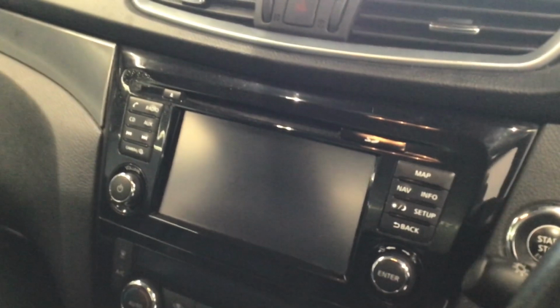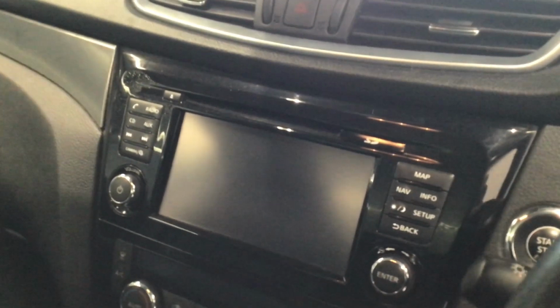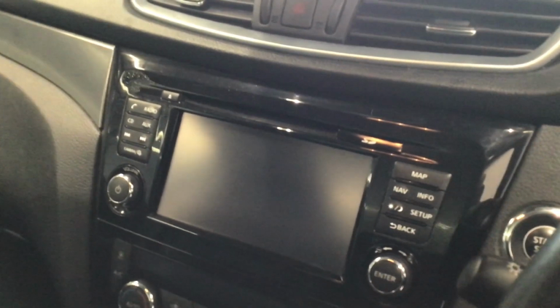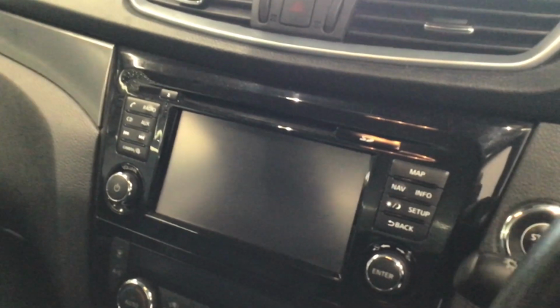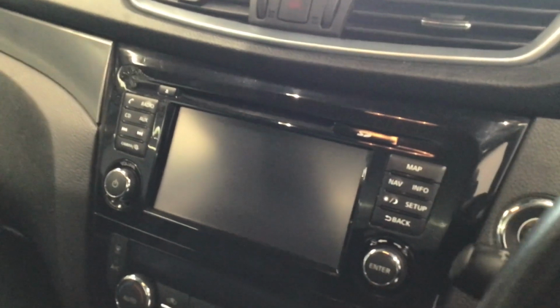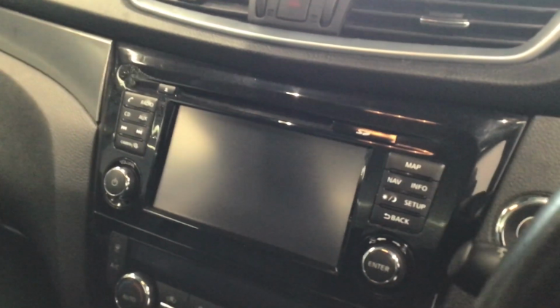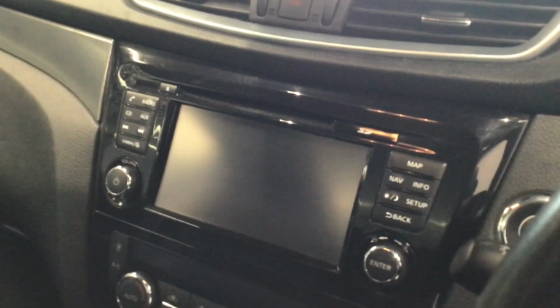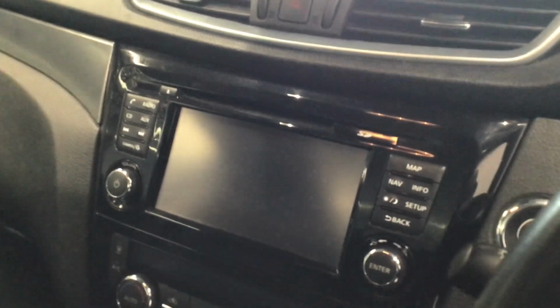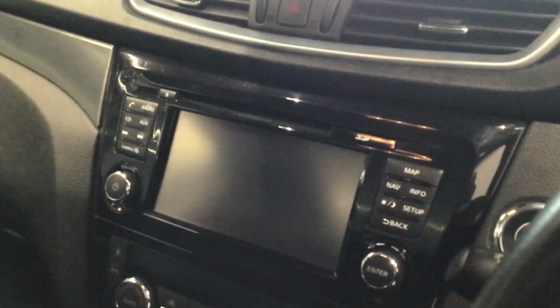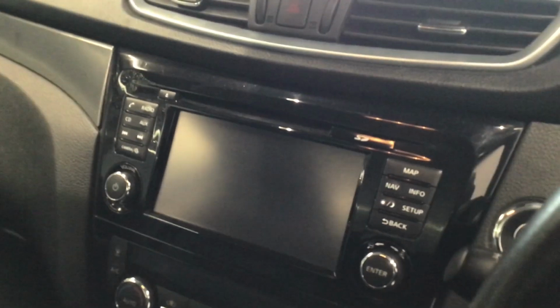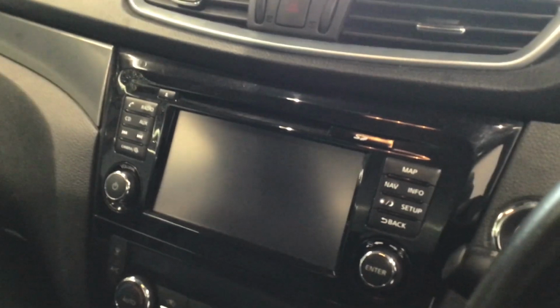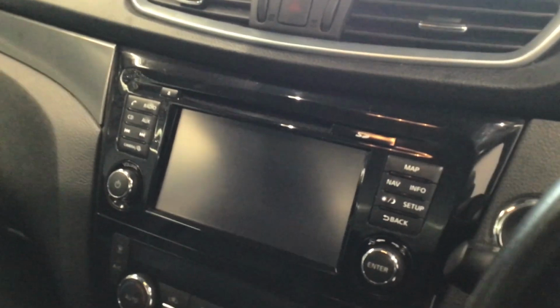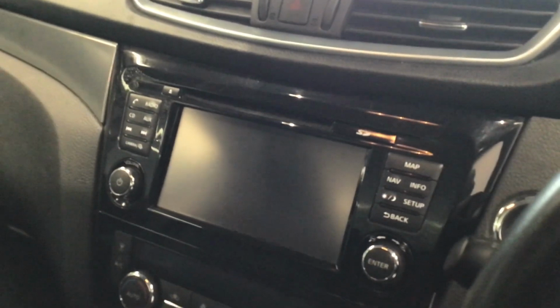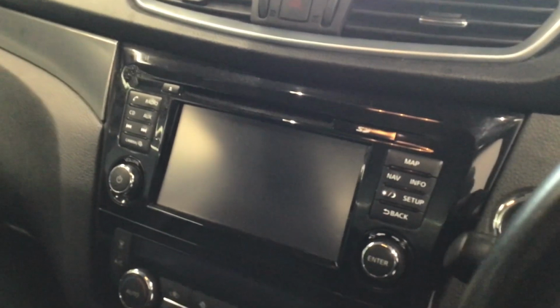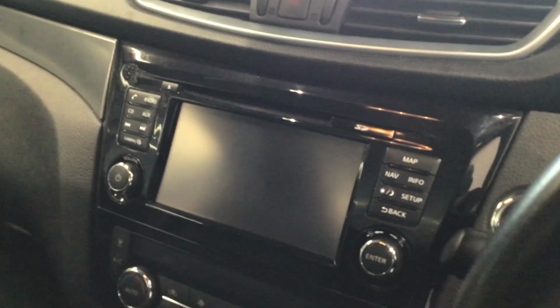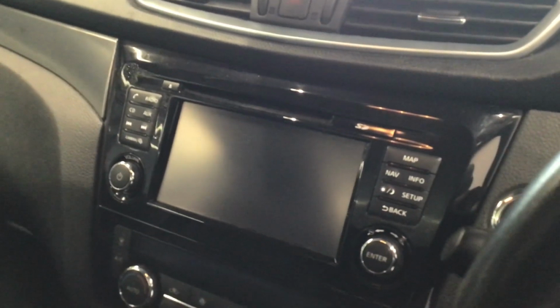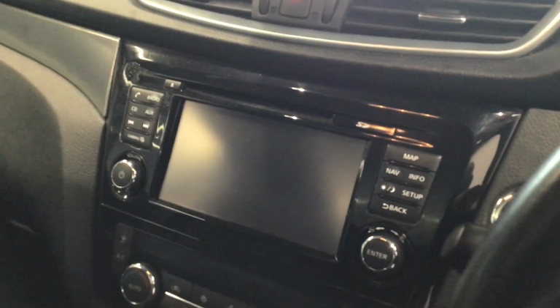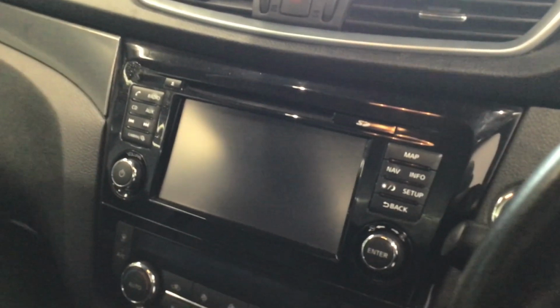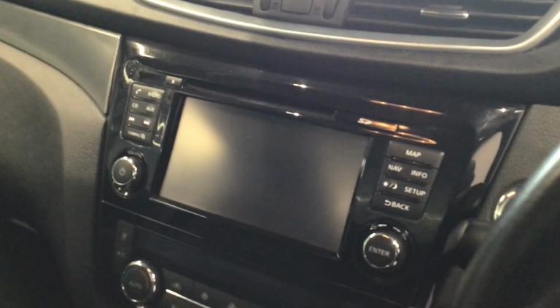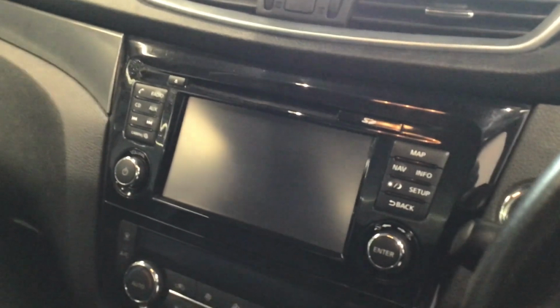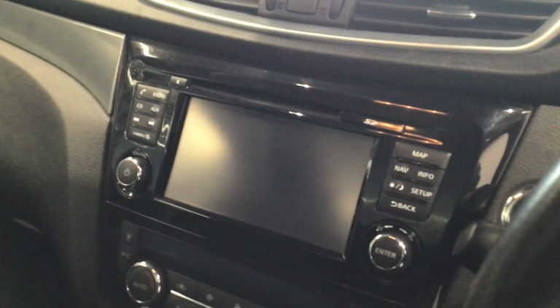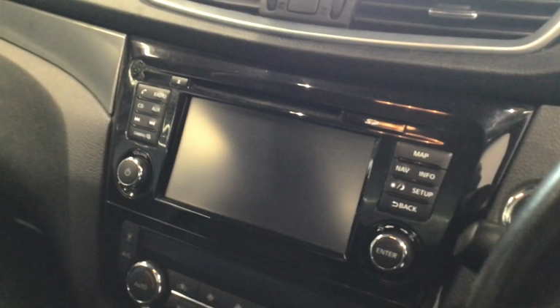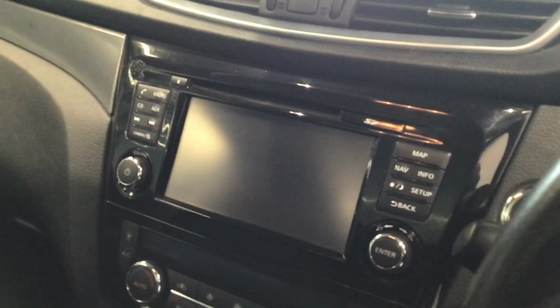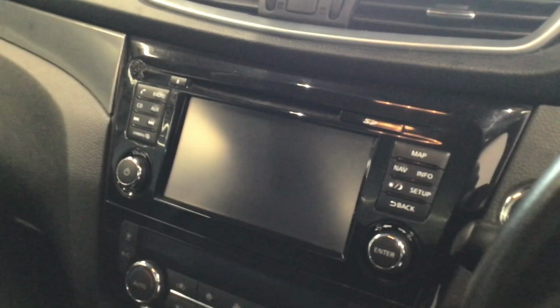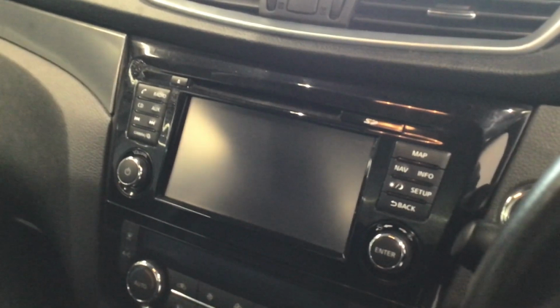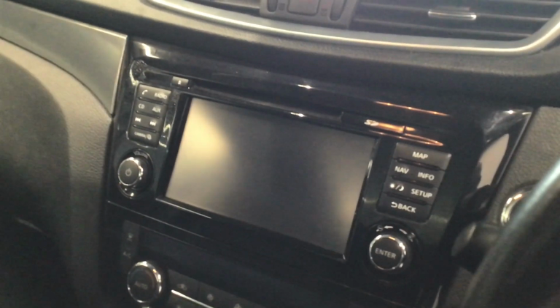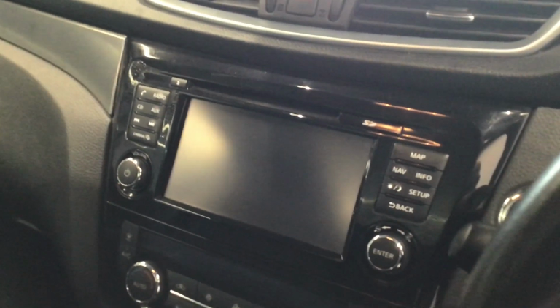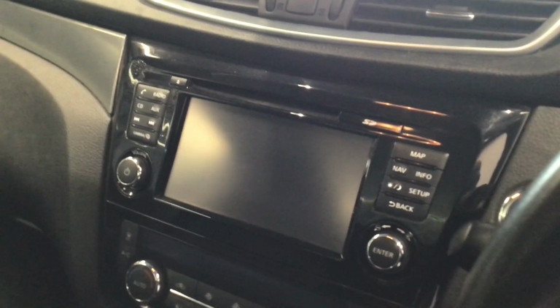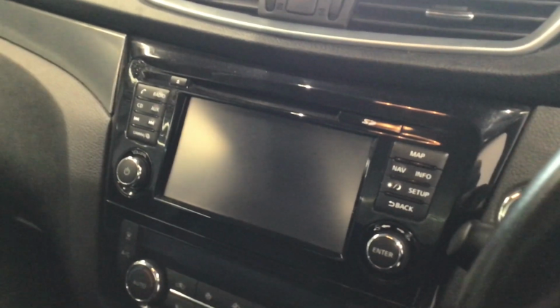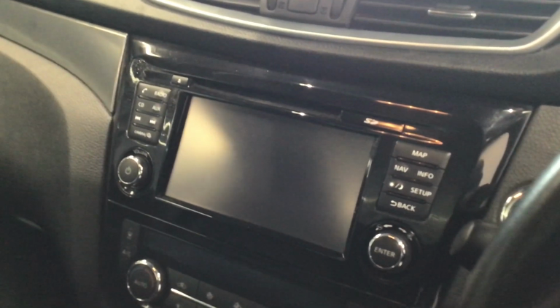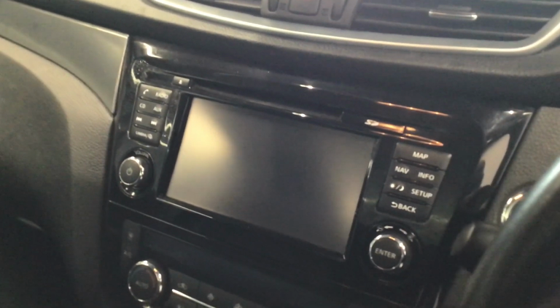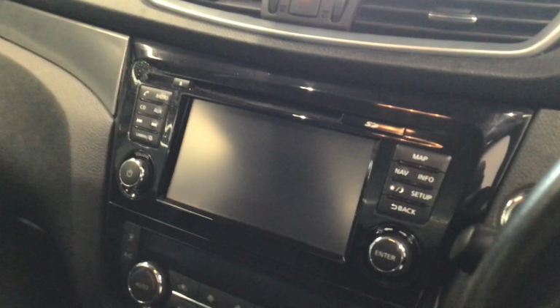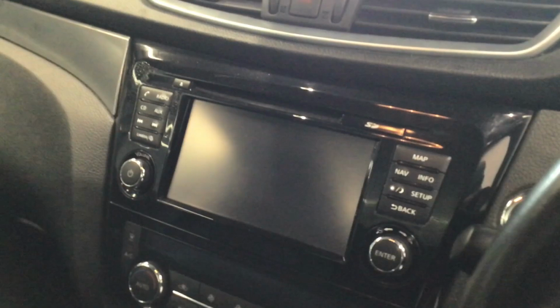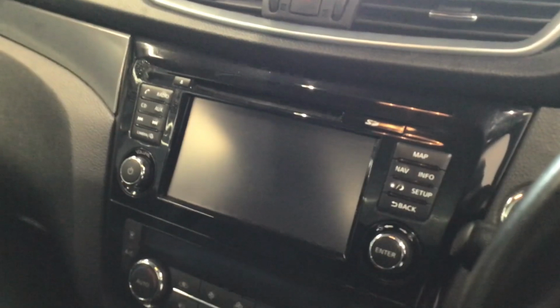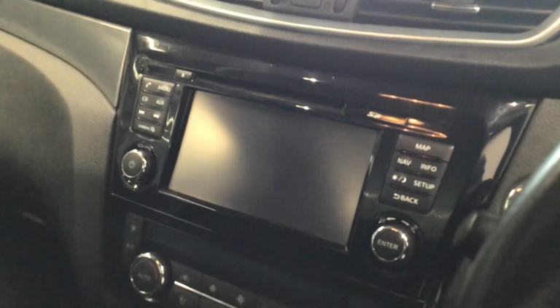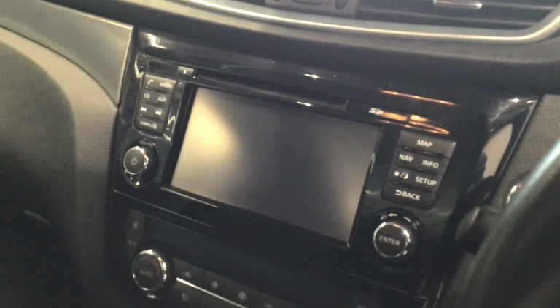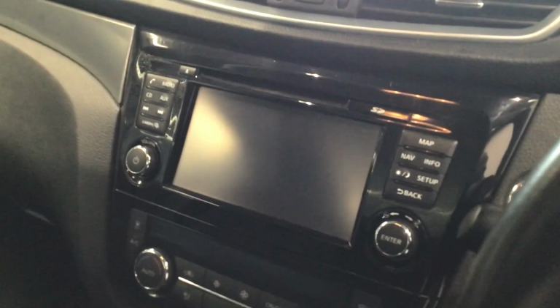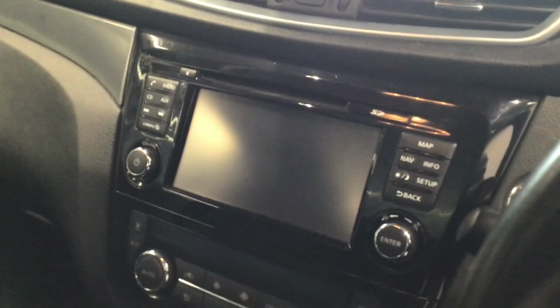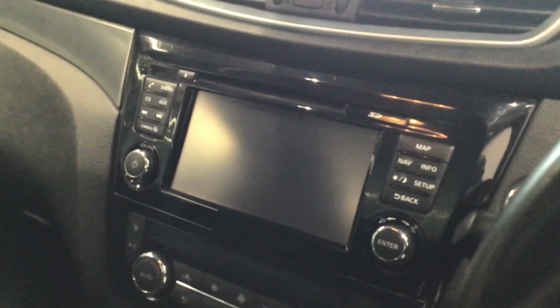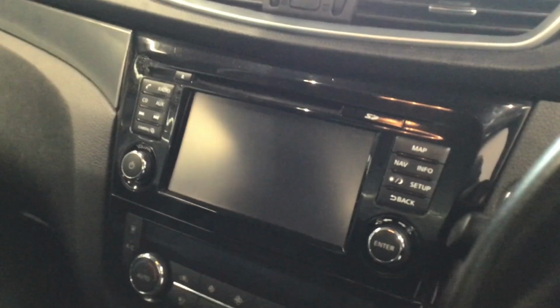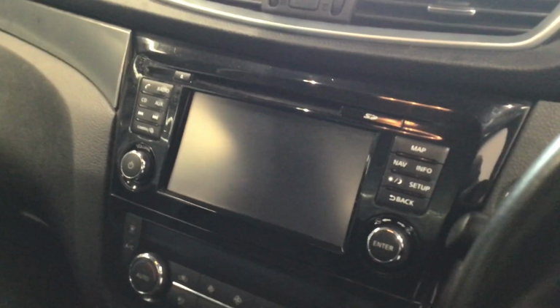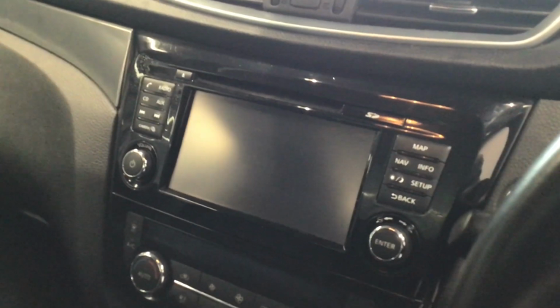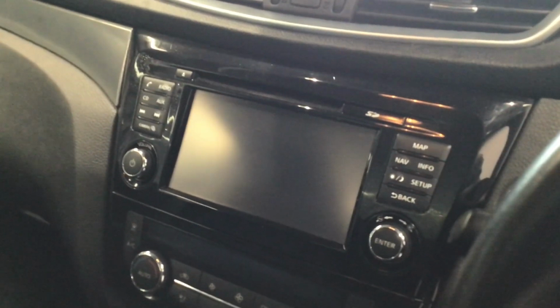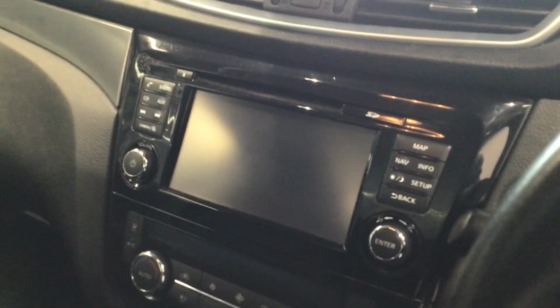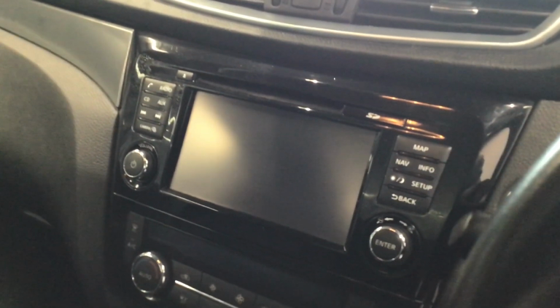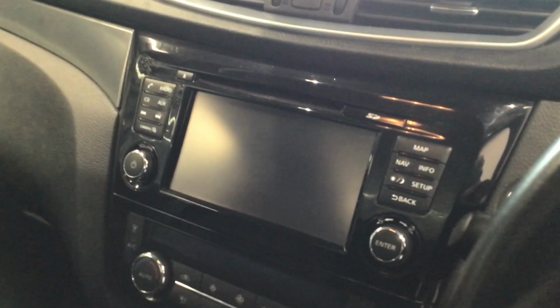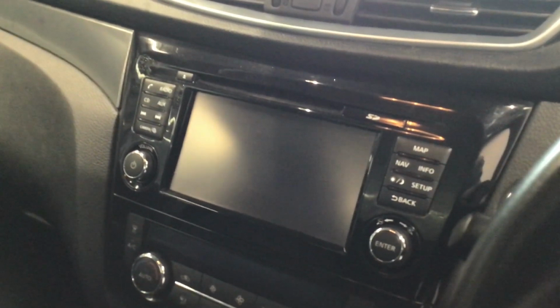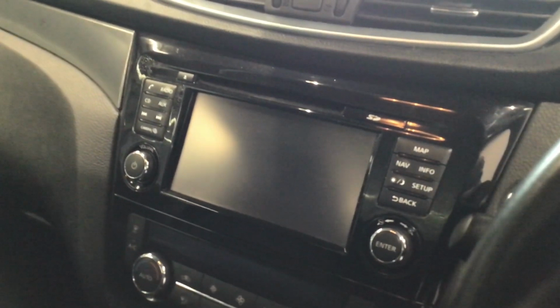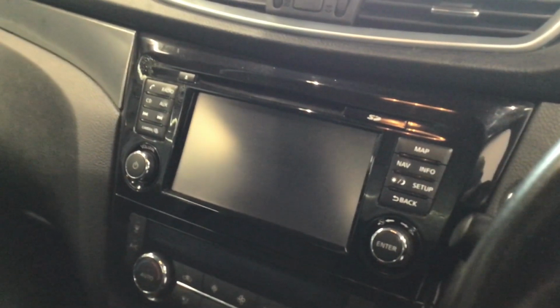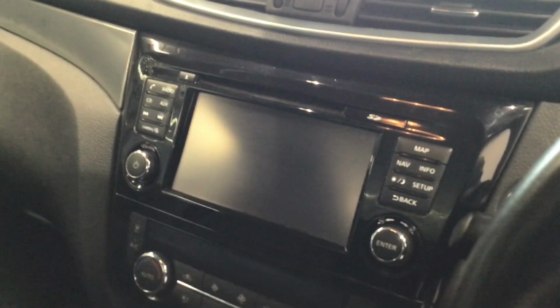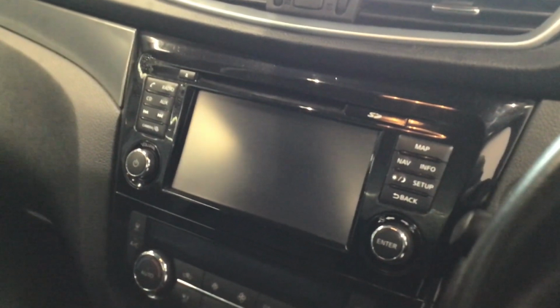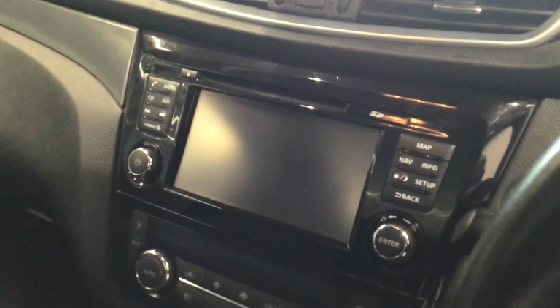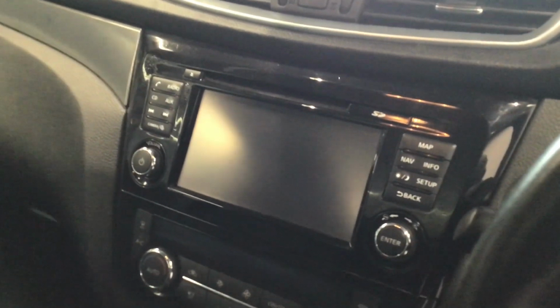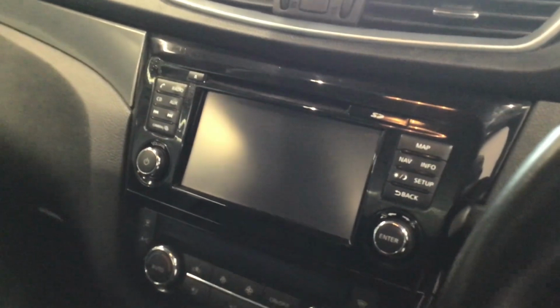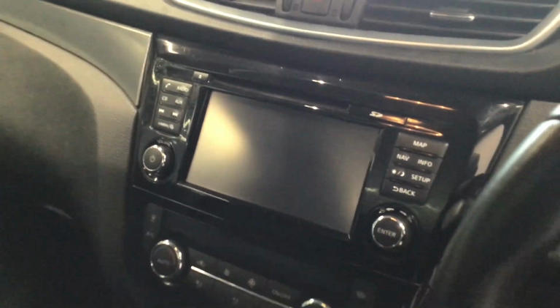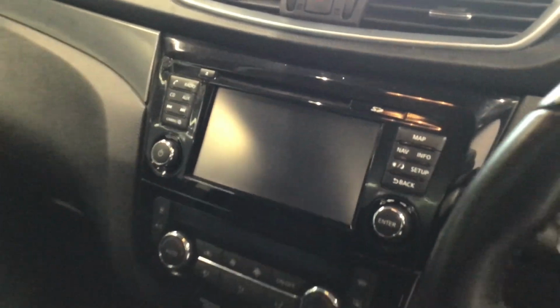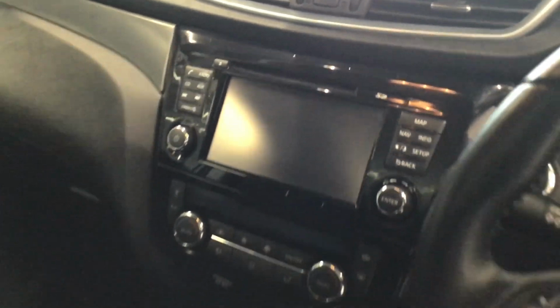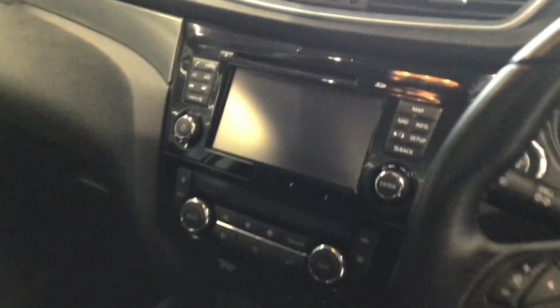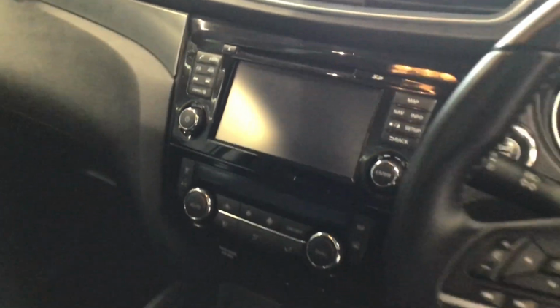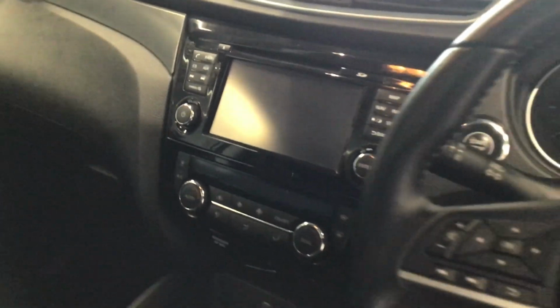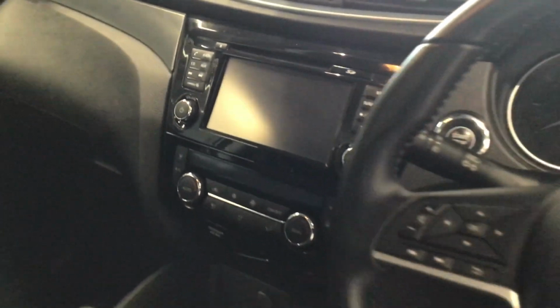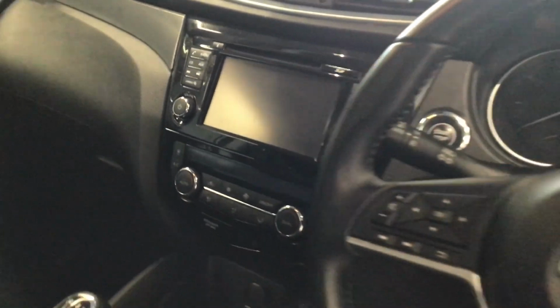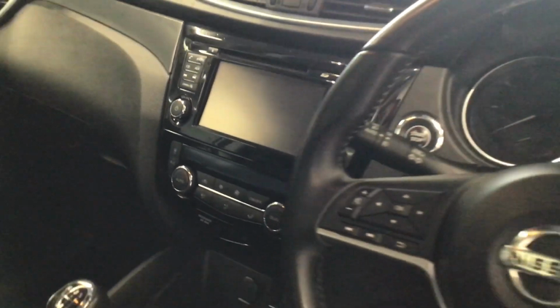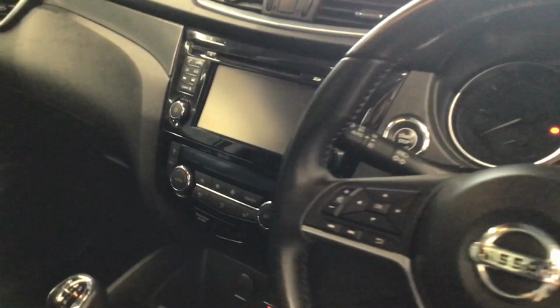The Nissan Connect system includes CD, Bluetooth, DAB radio, 360 camera with park assist and sat-nav.